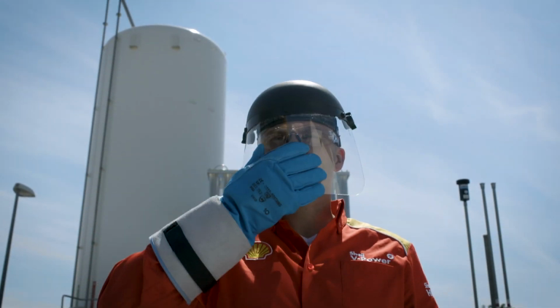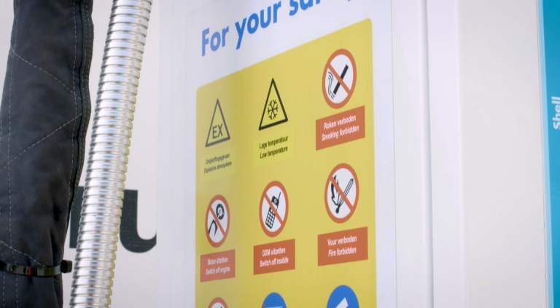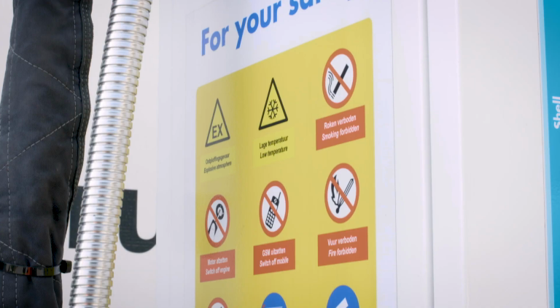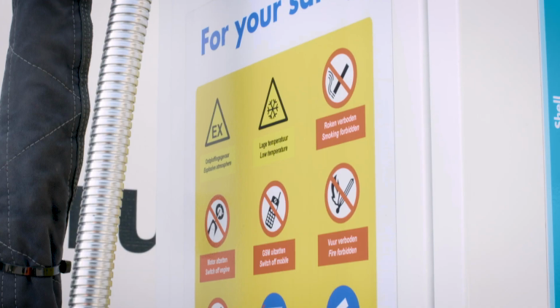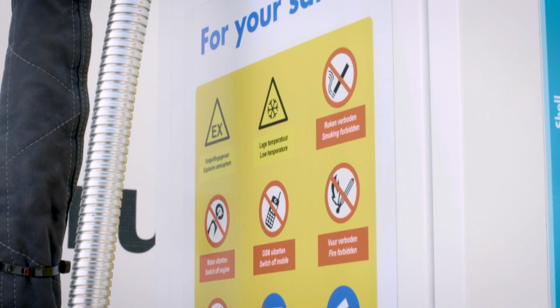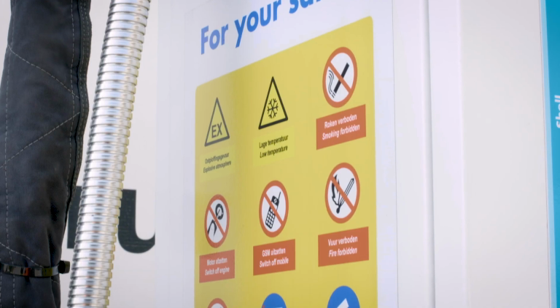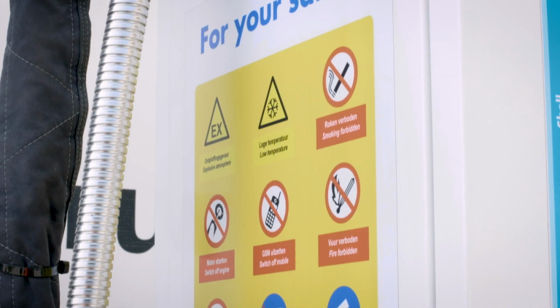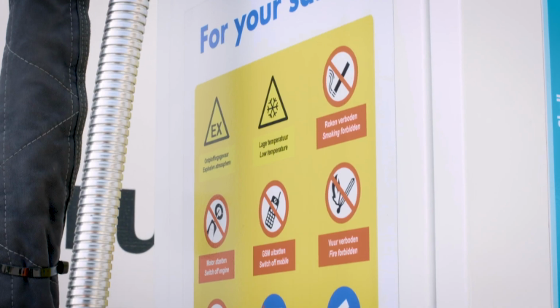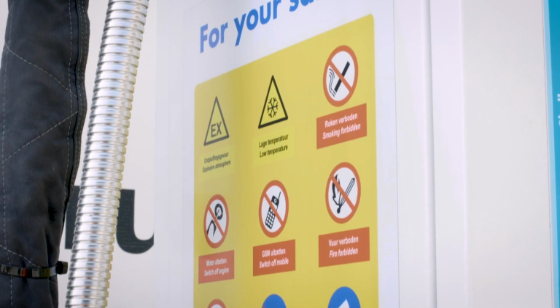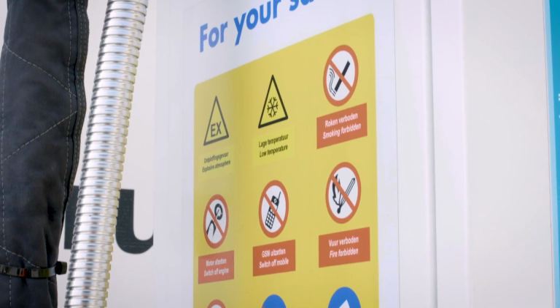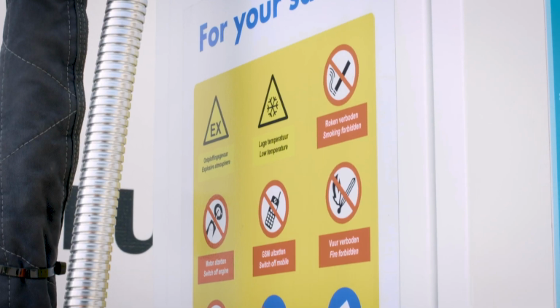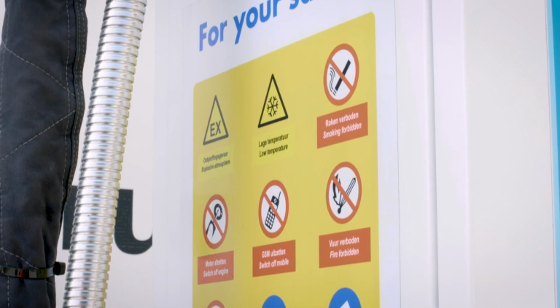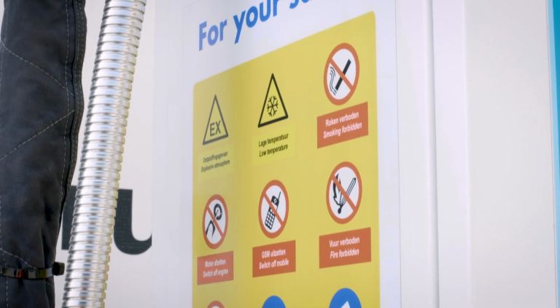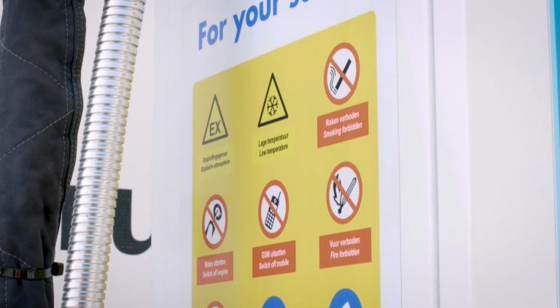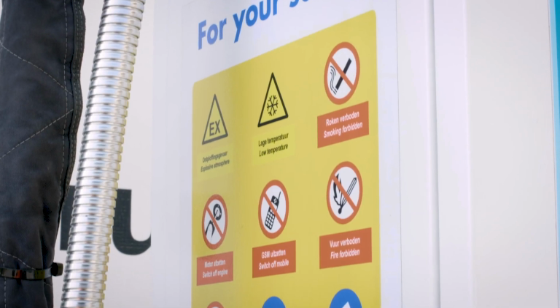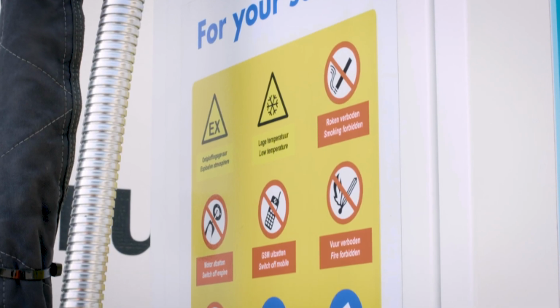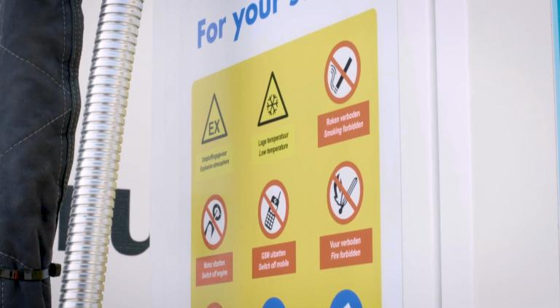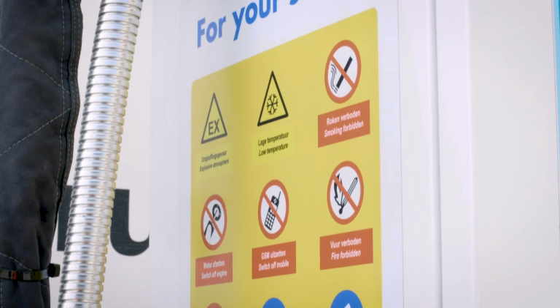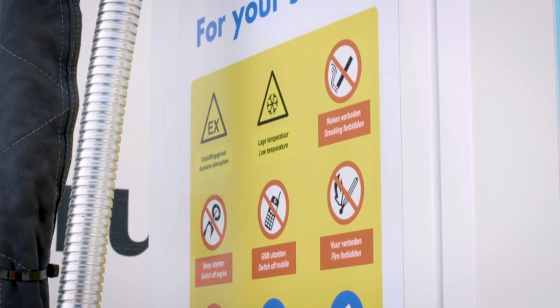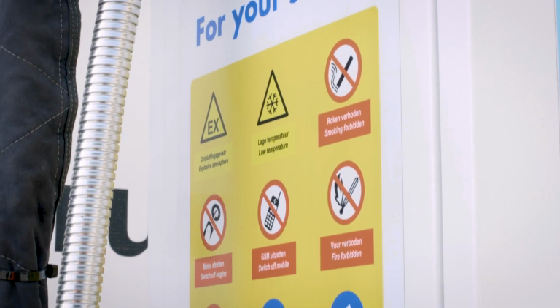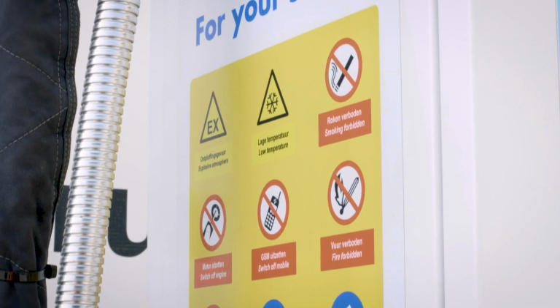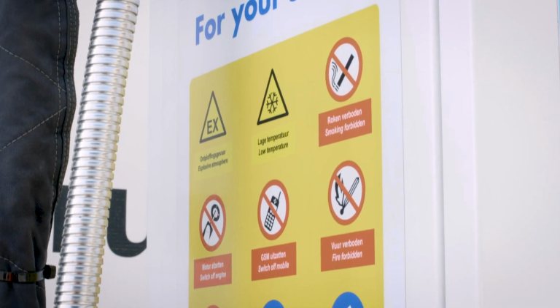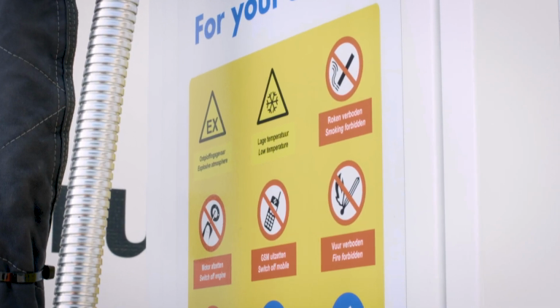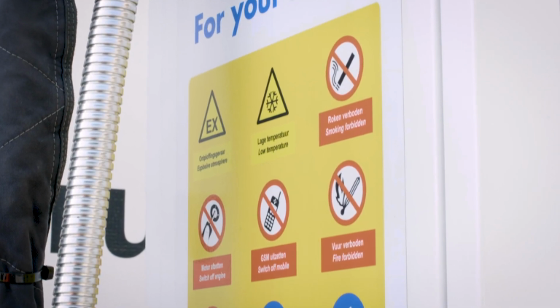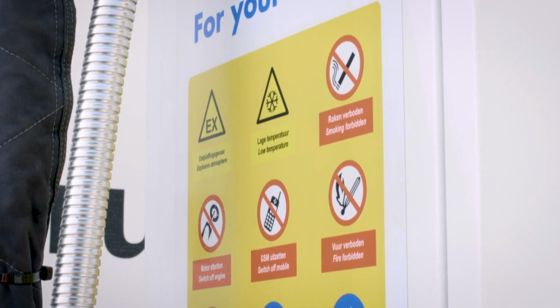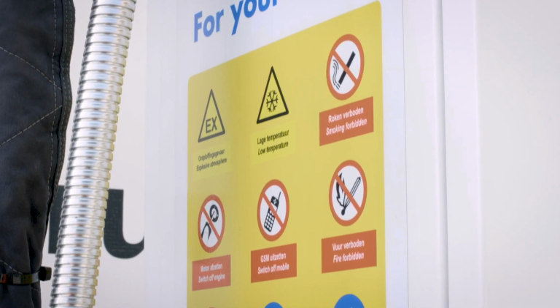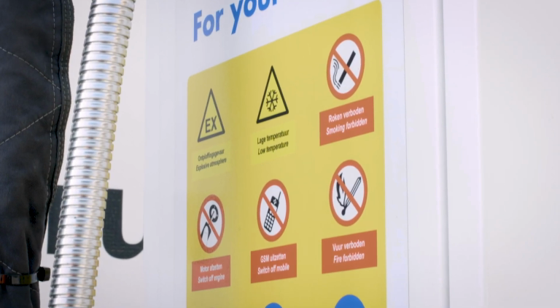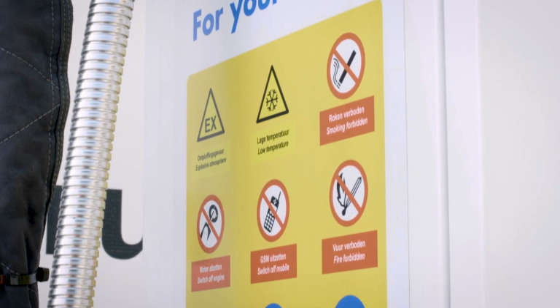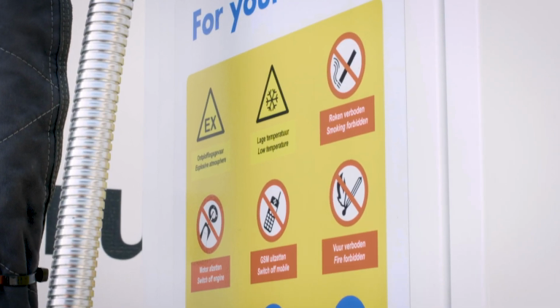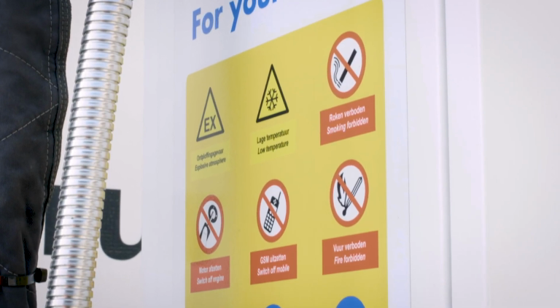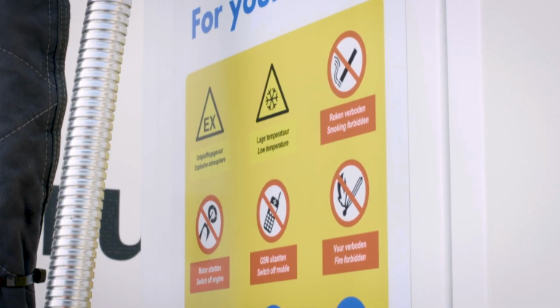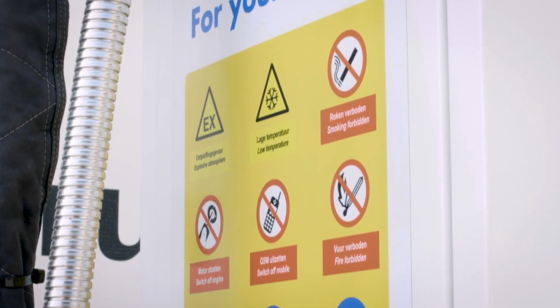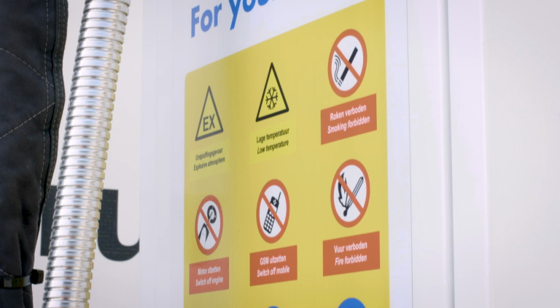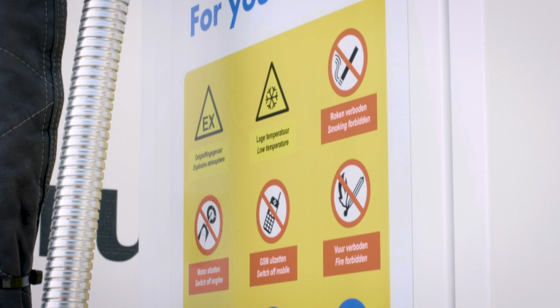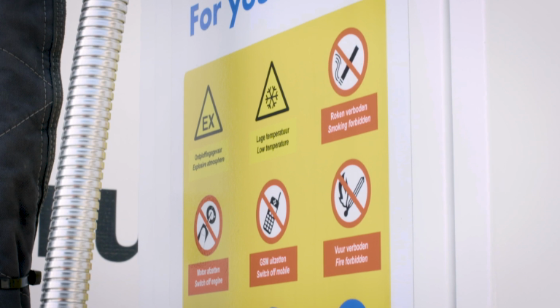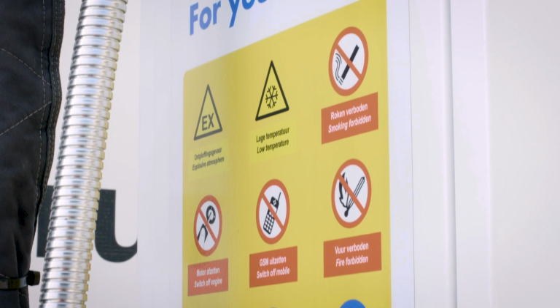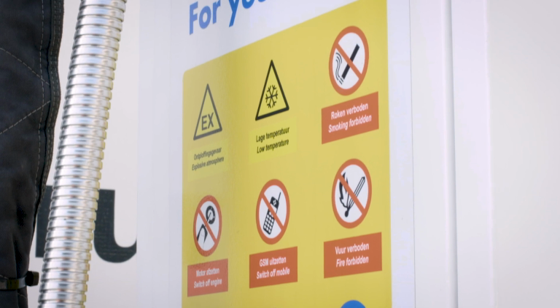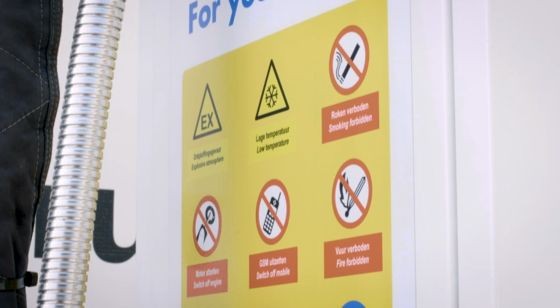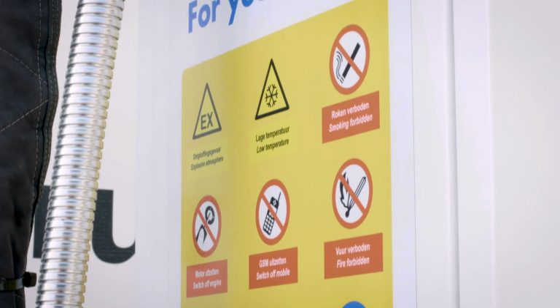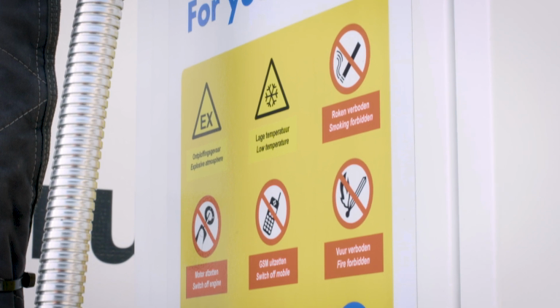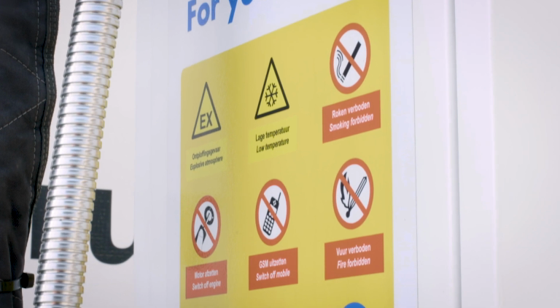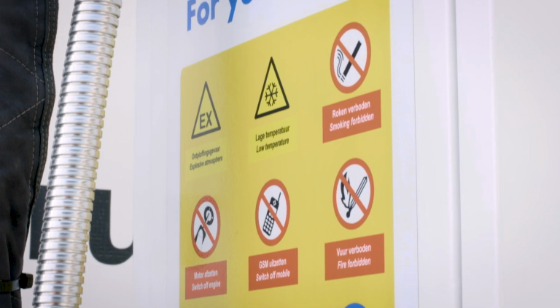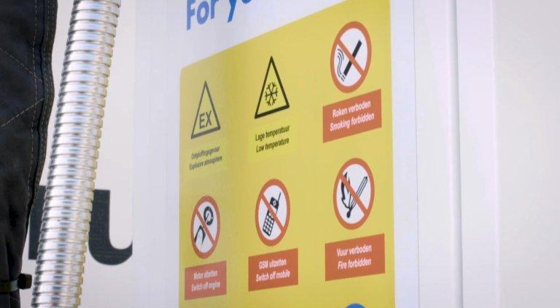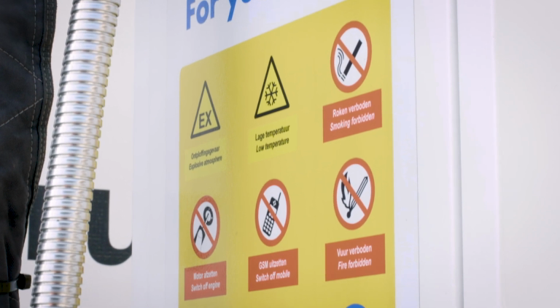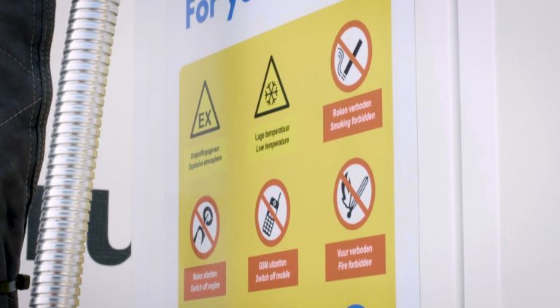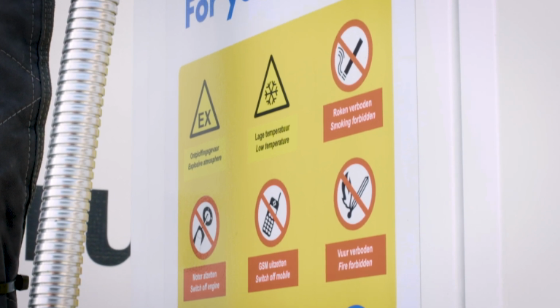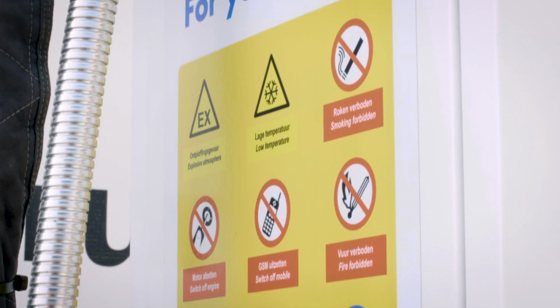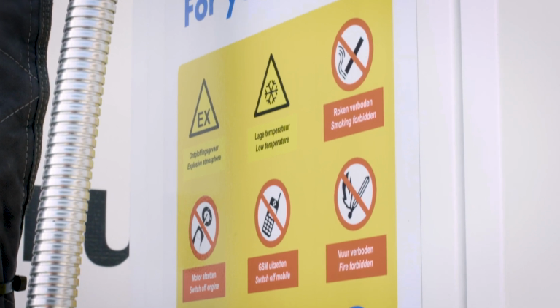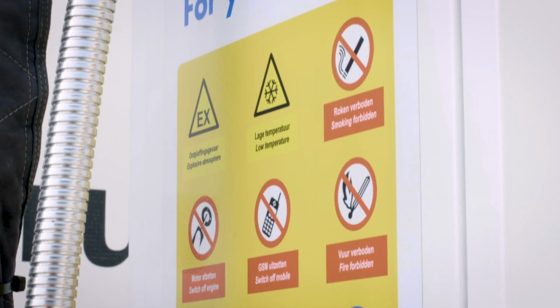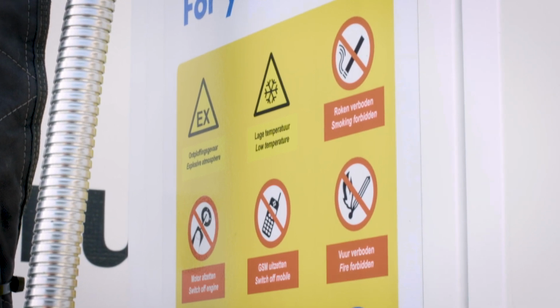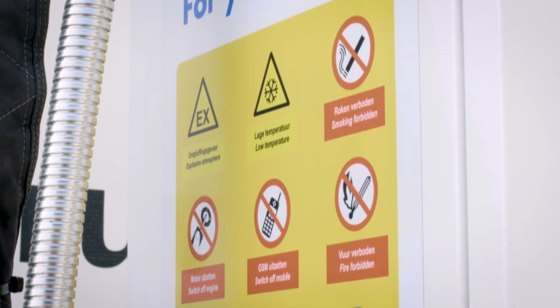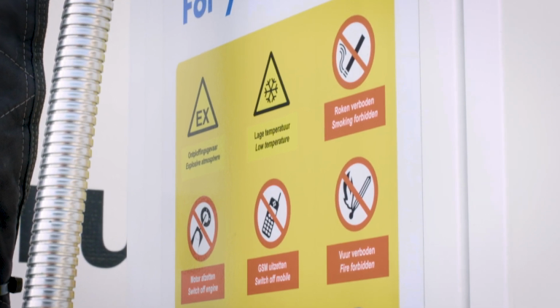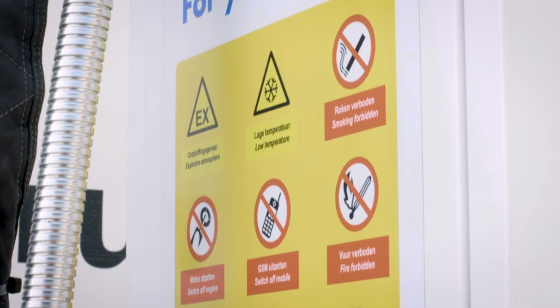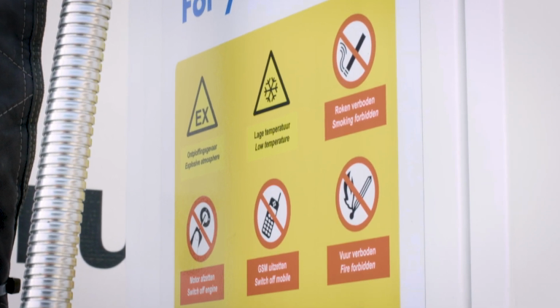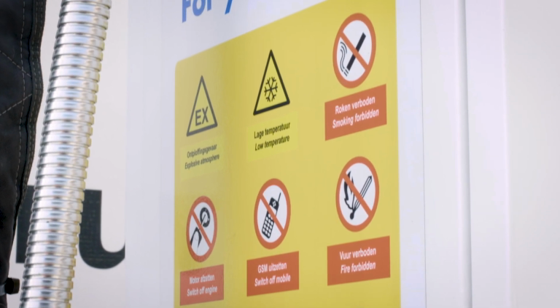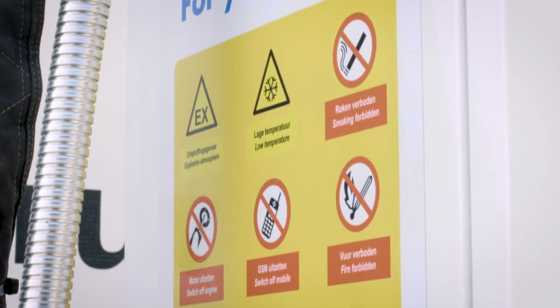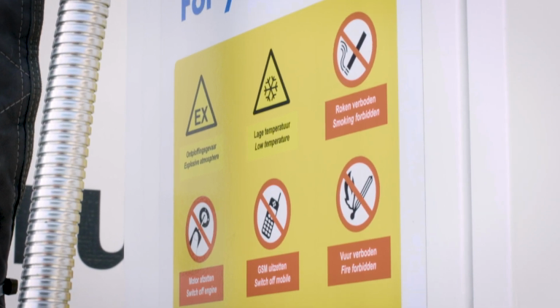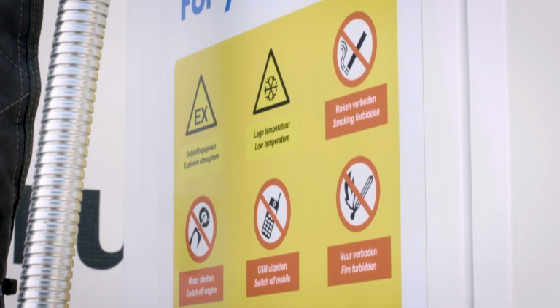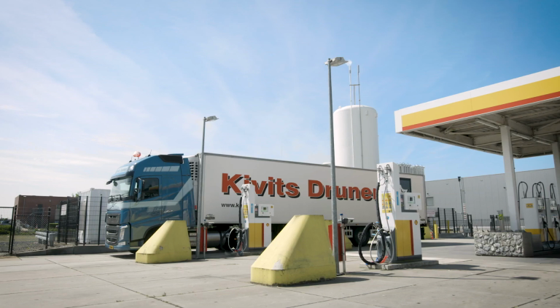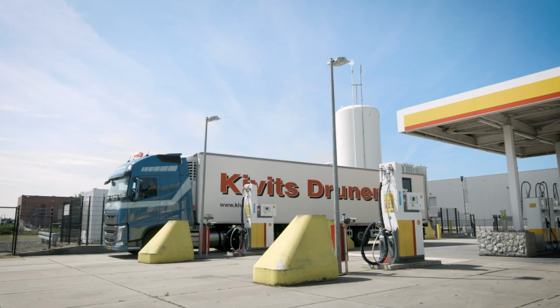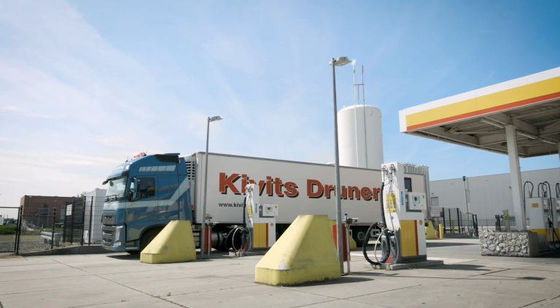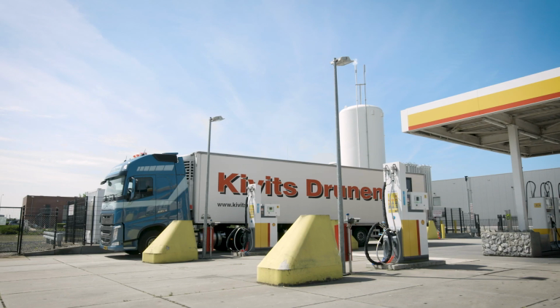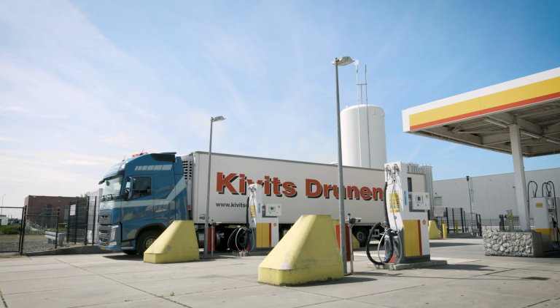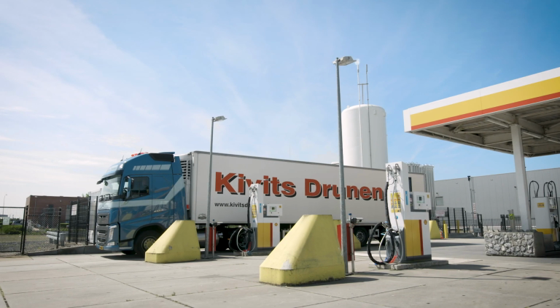Smoking, naked flames and the use of electronic equipment such as mobile phones are prohibited during refueling operations.